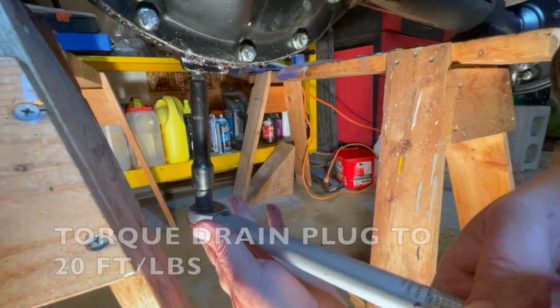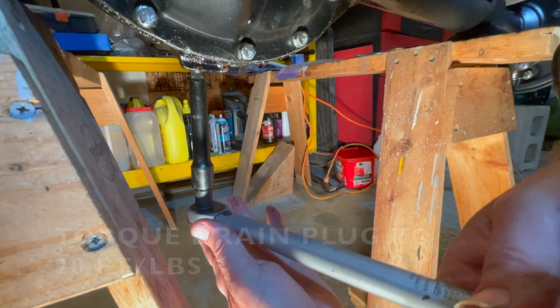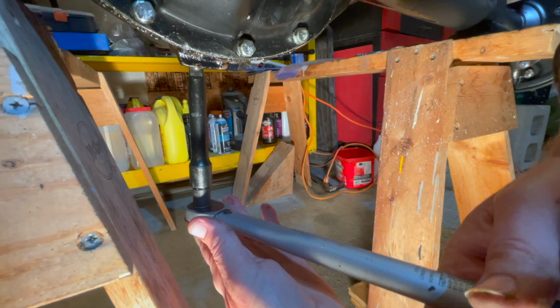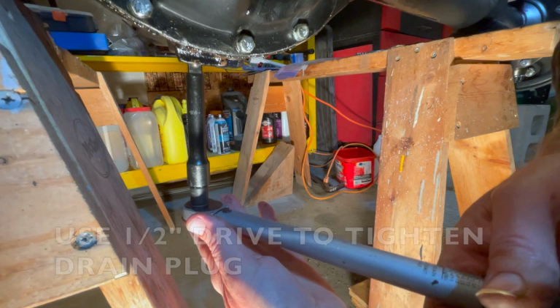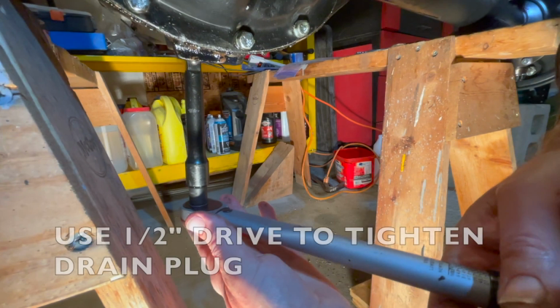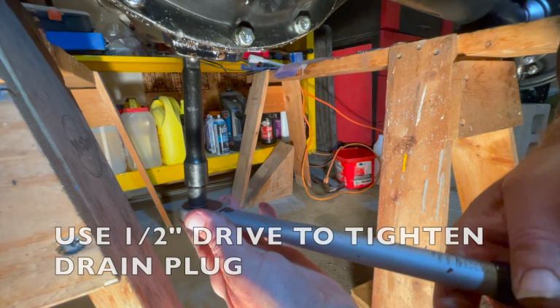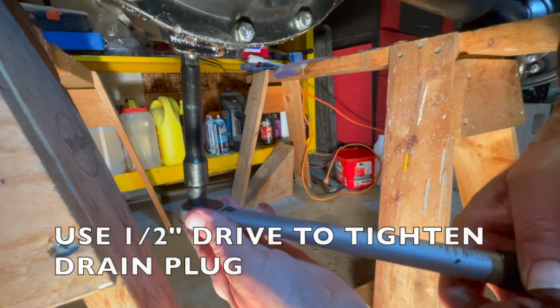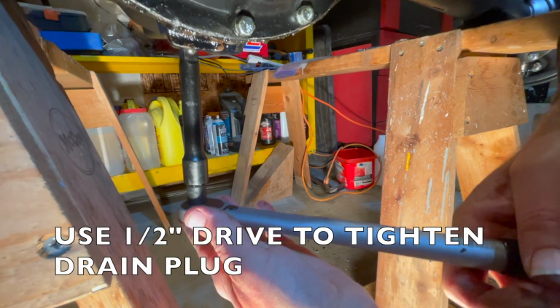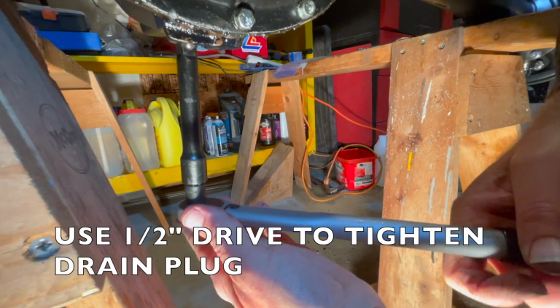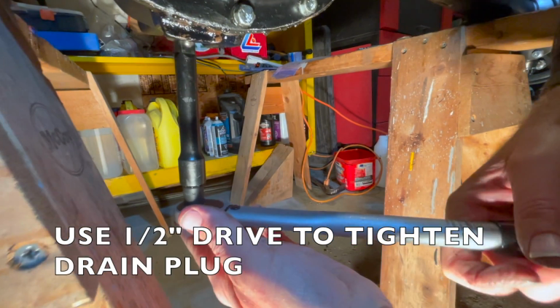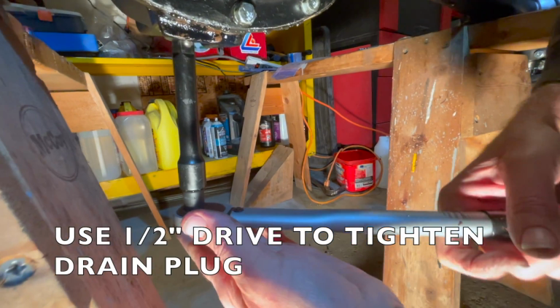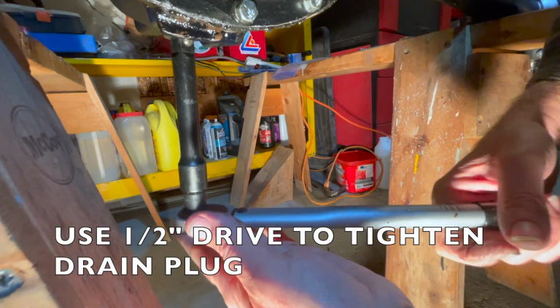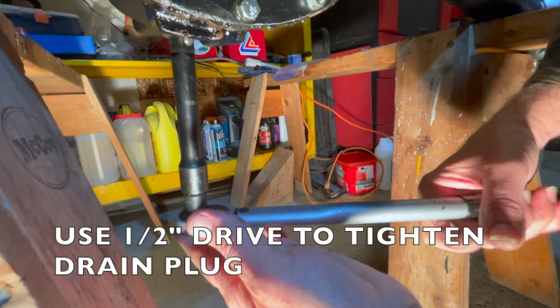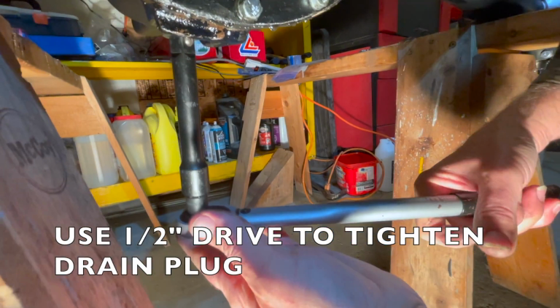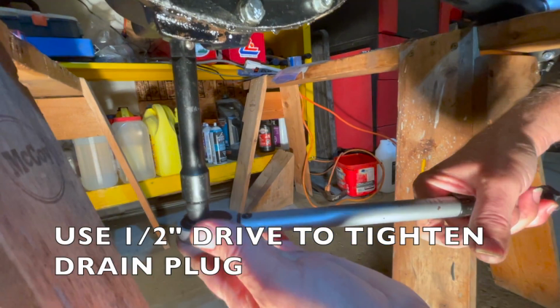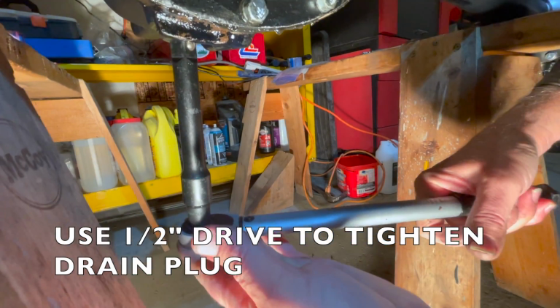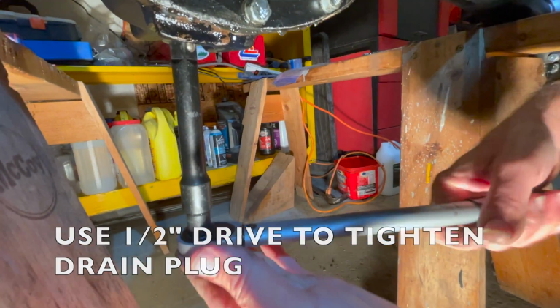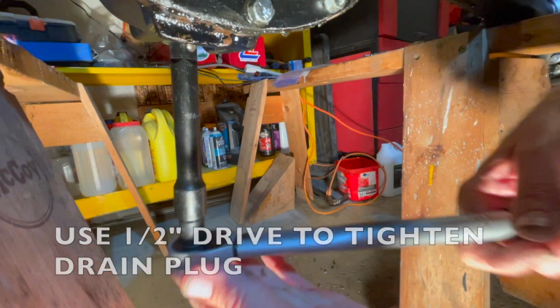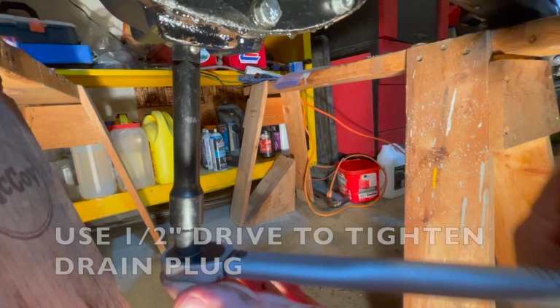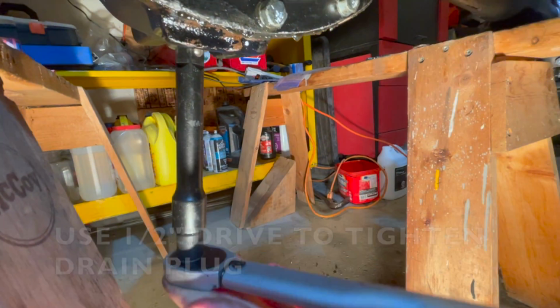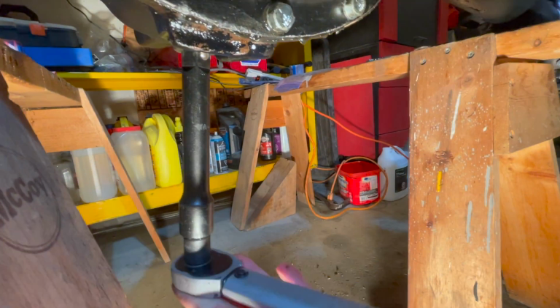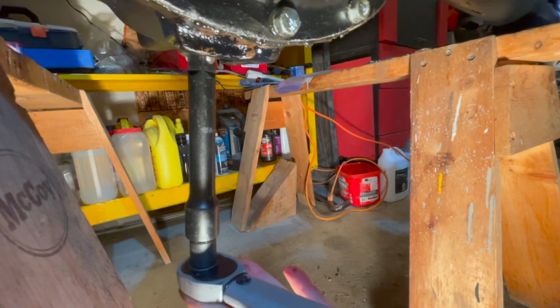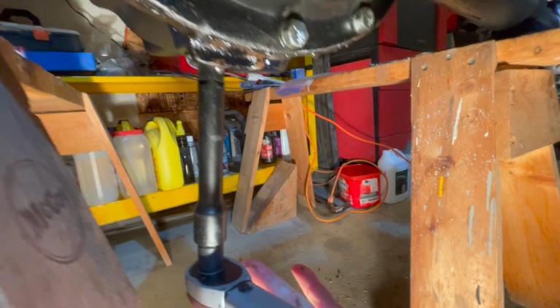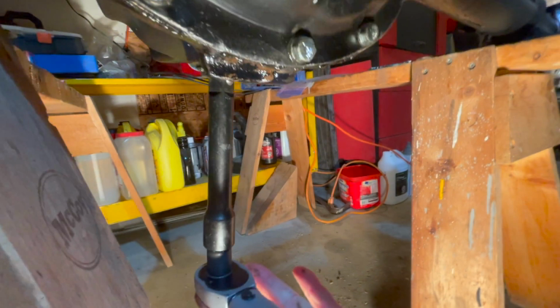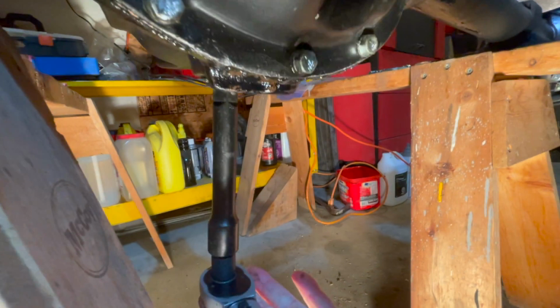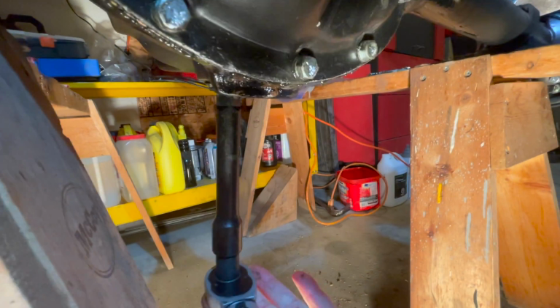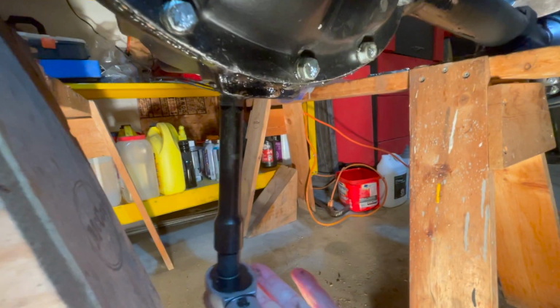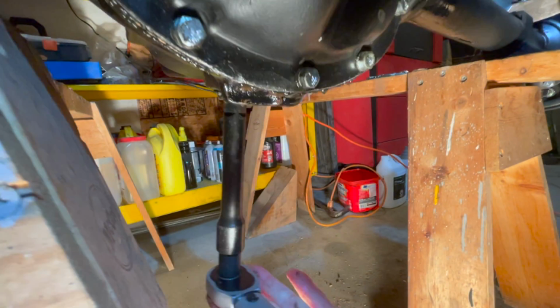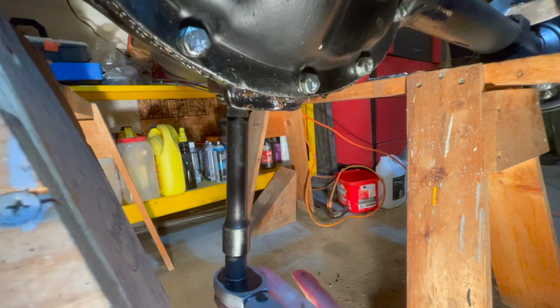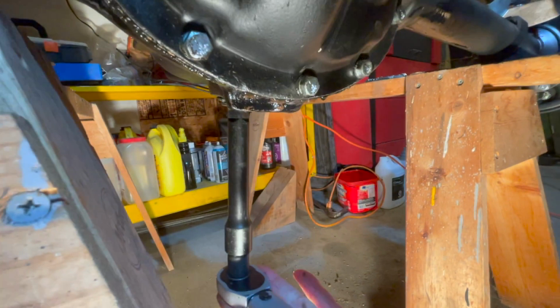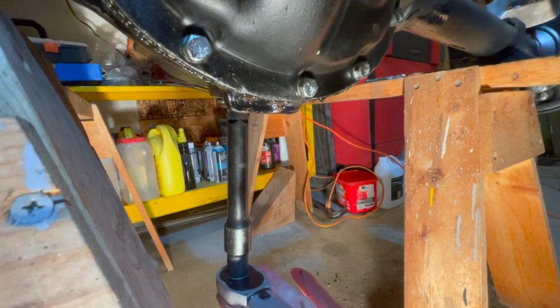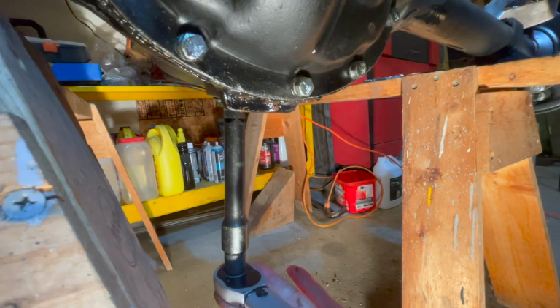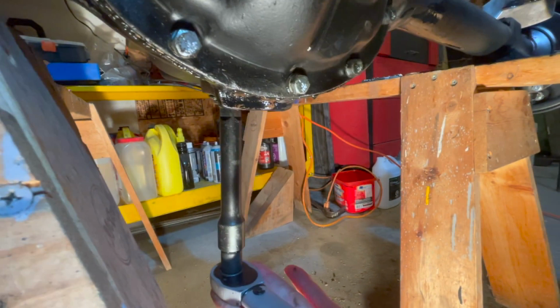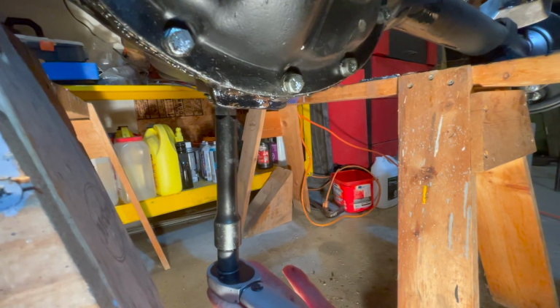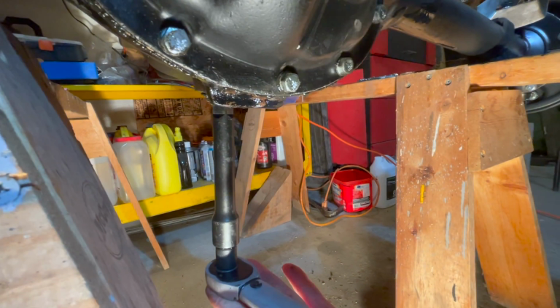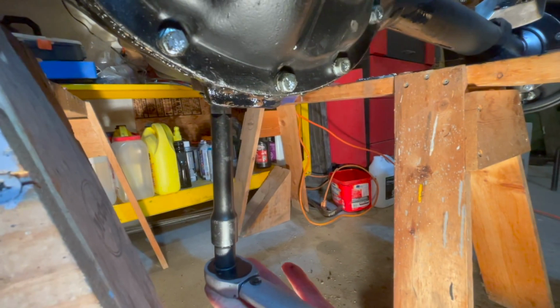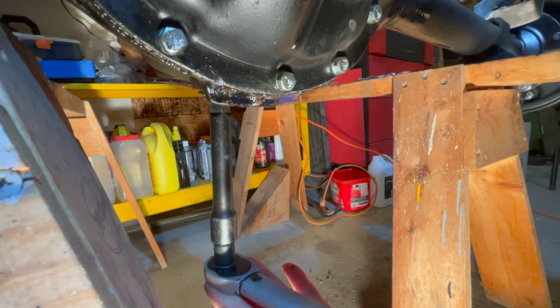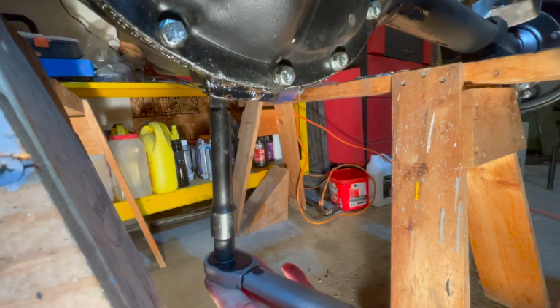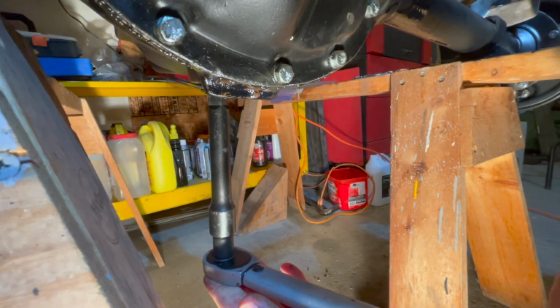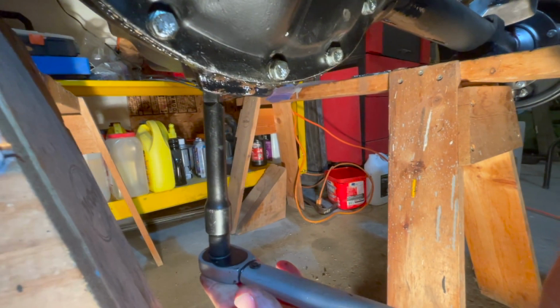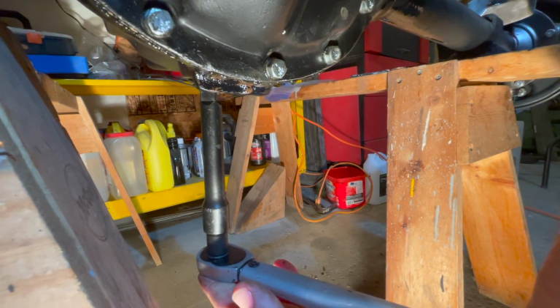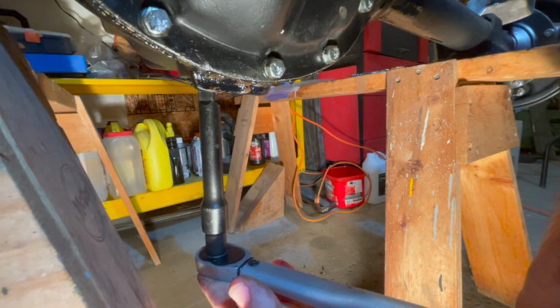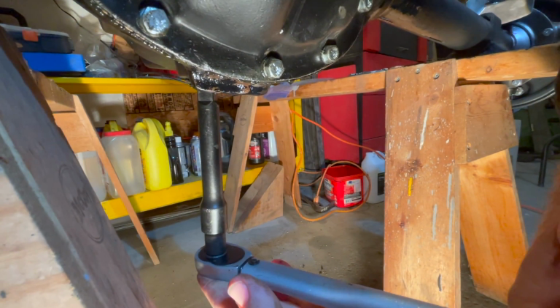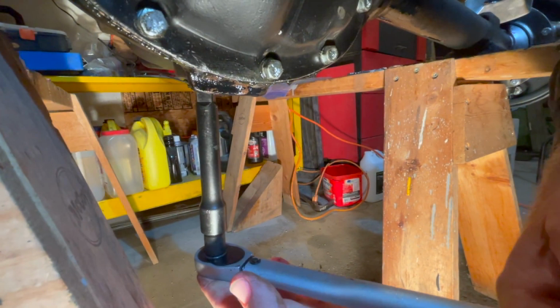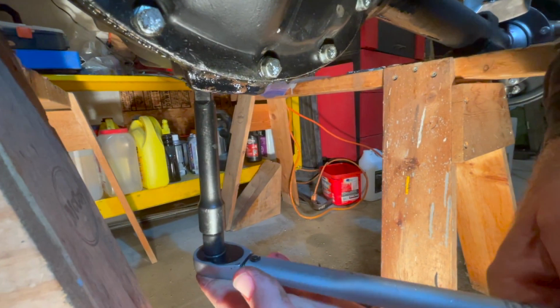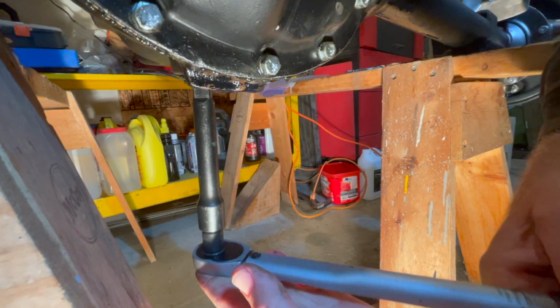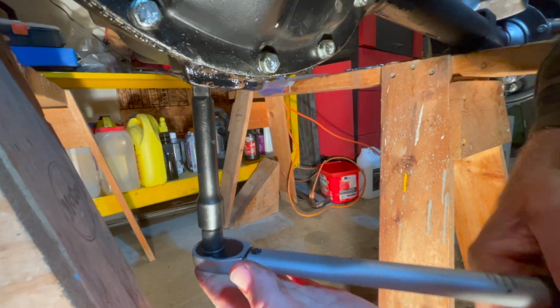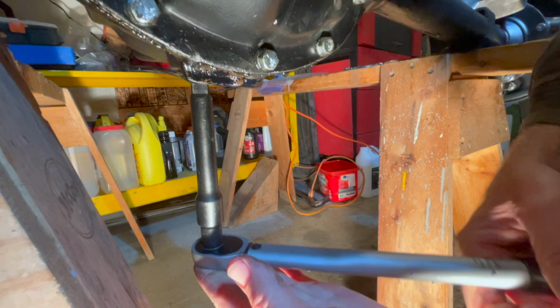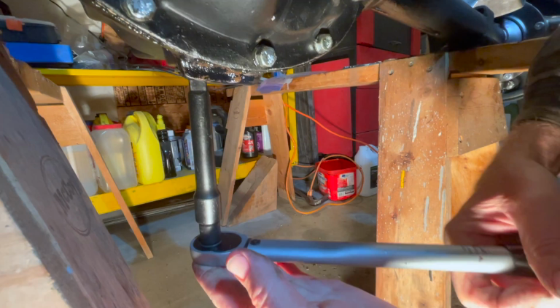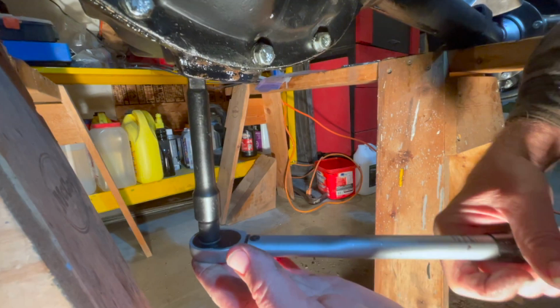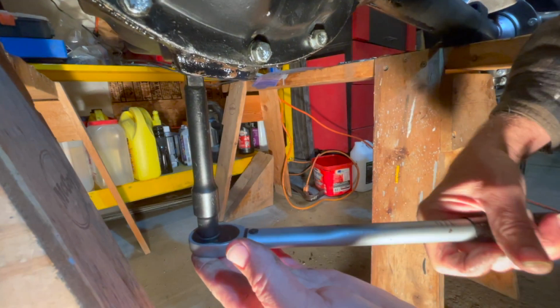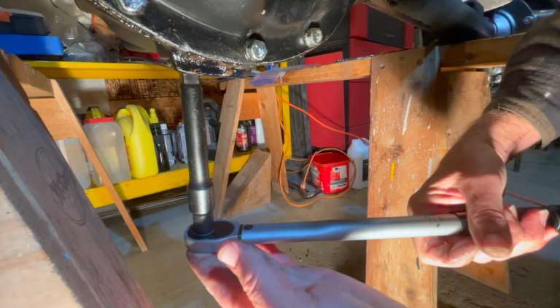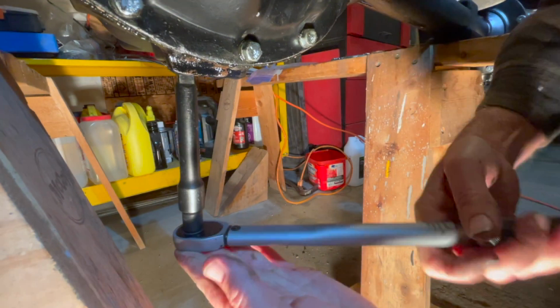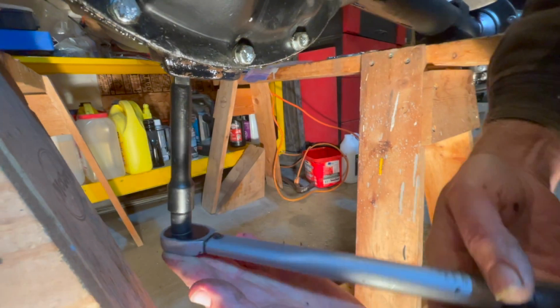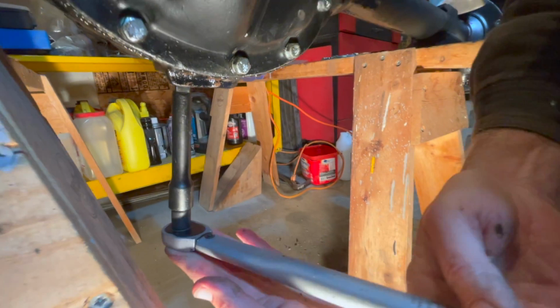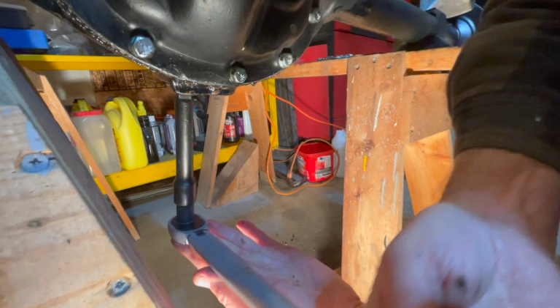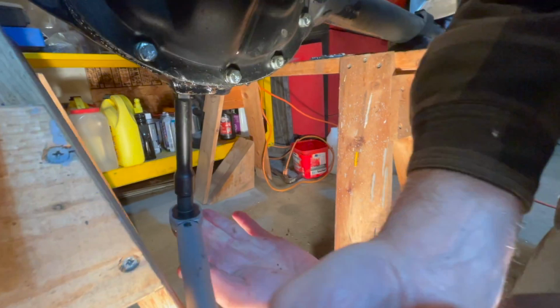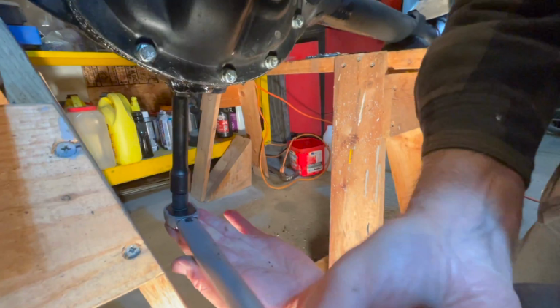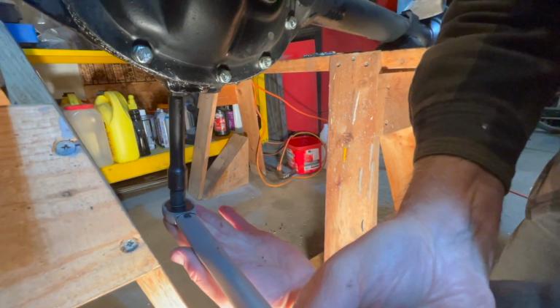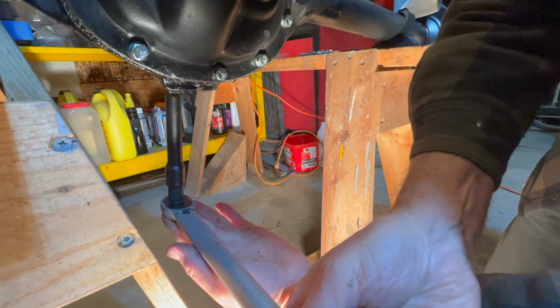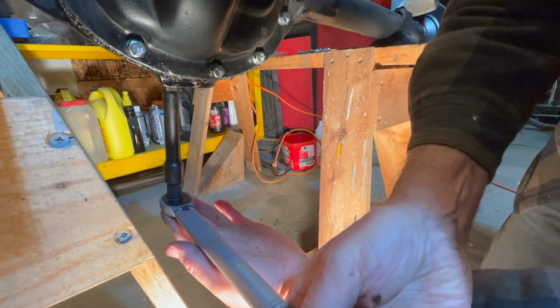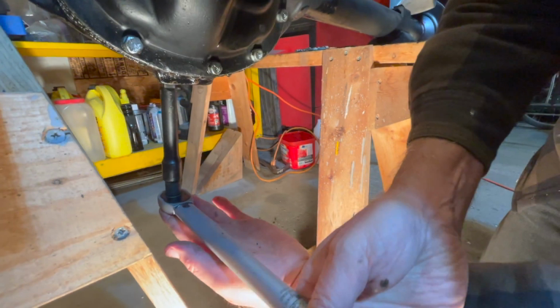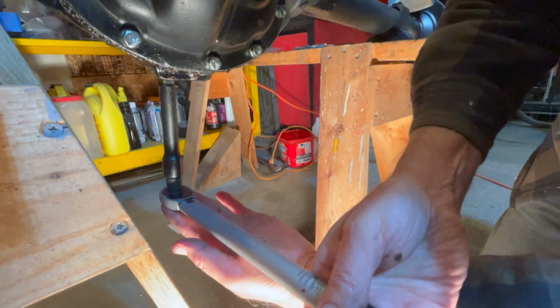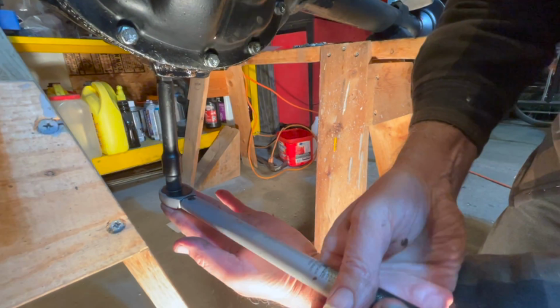It's just a half-inch drive and that will fit right into the hole on your drain plug.